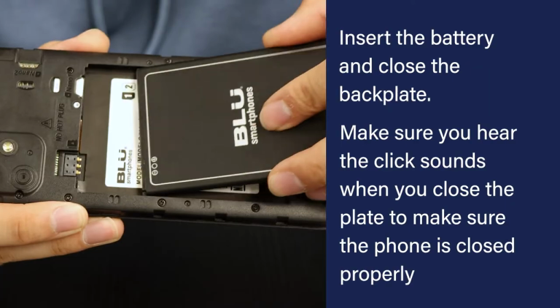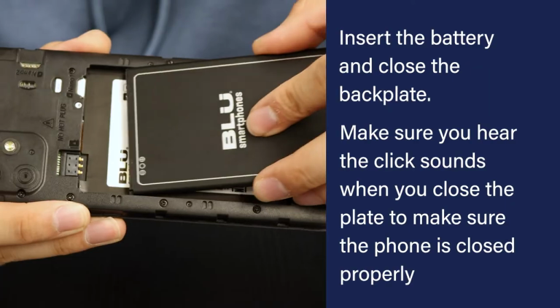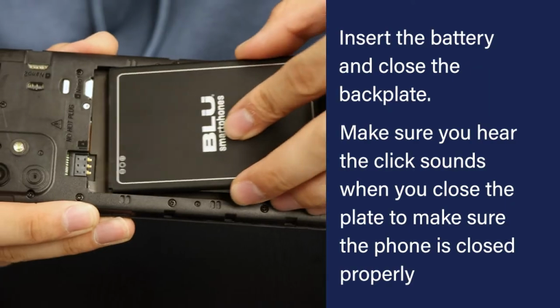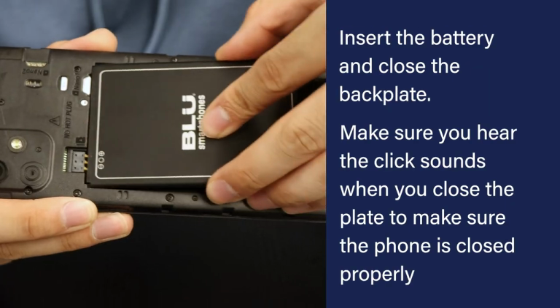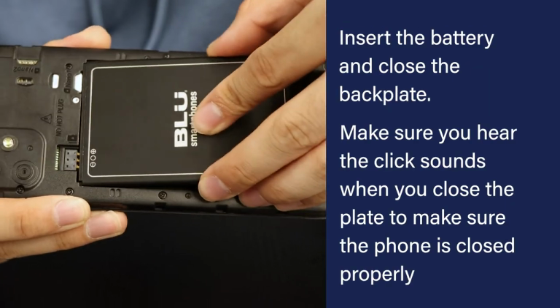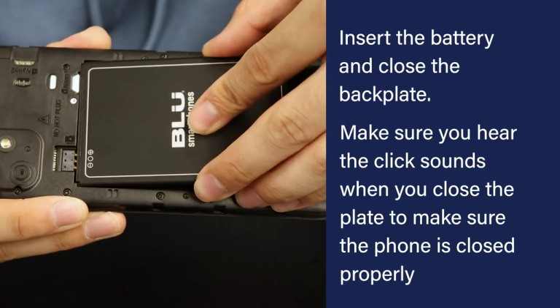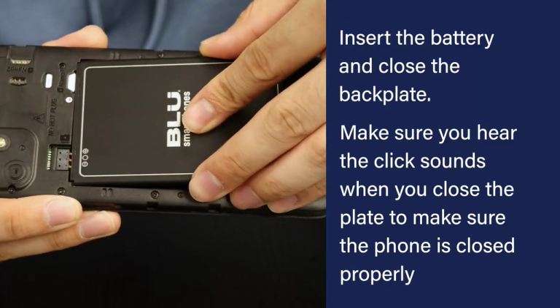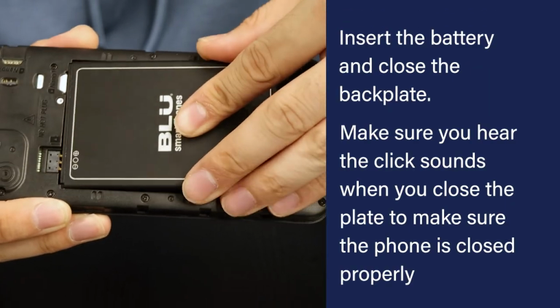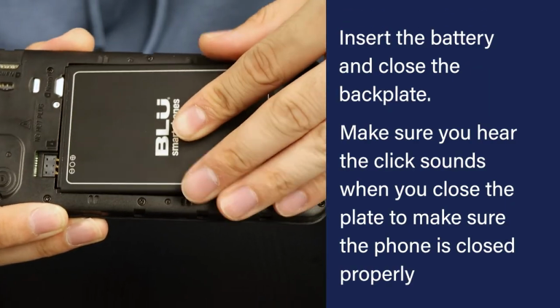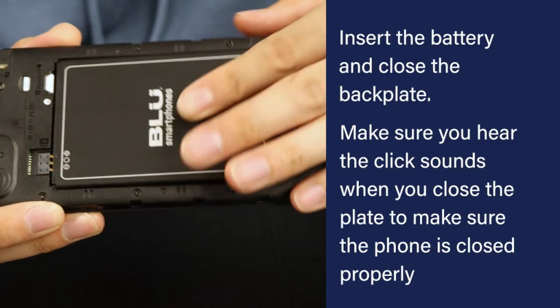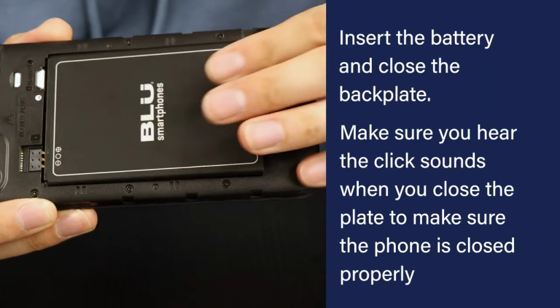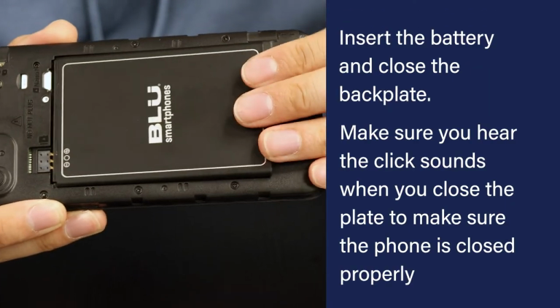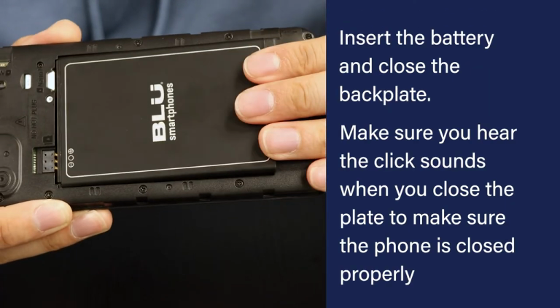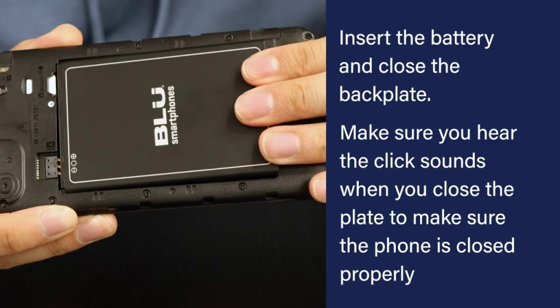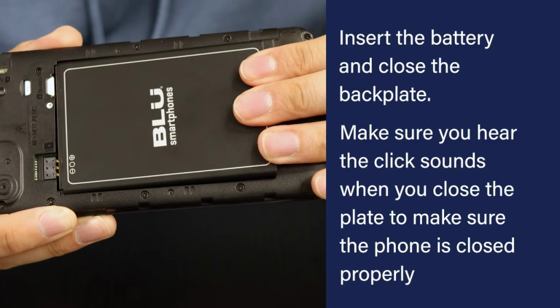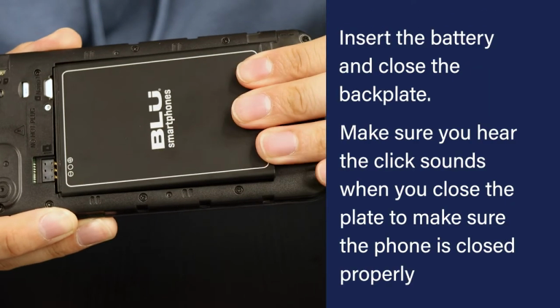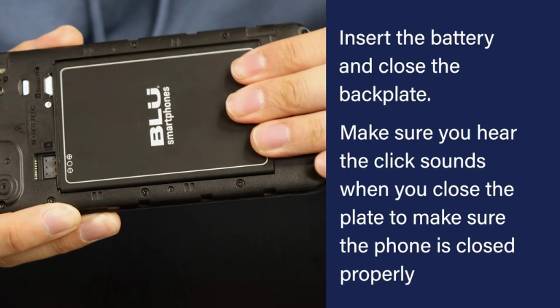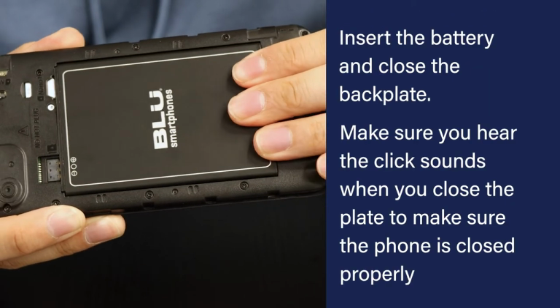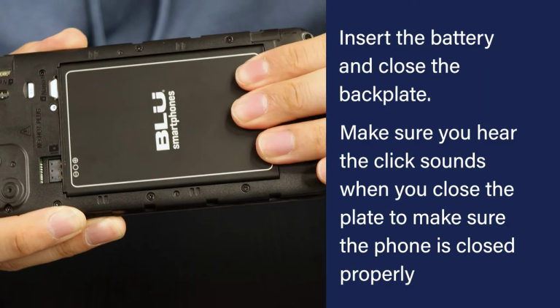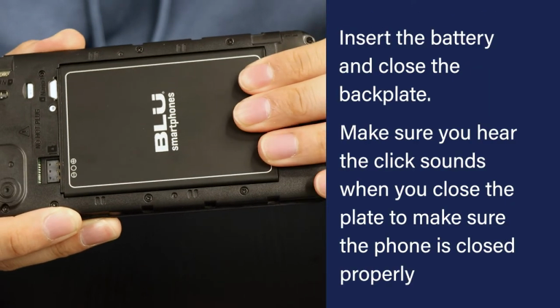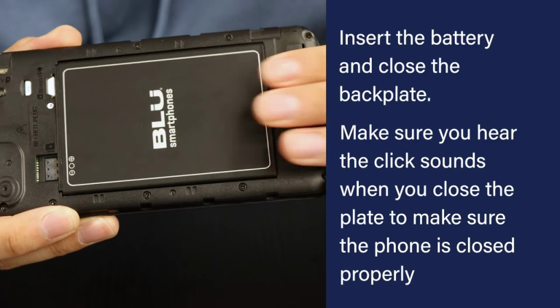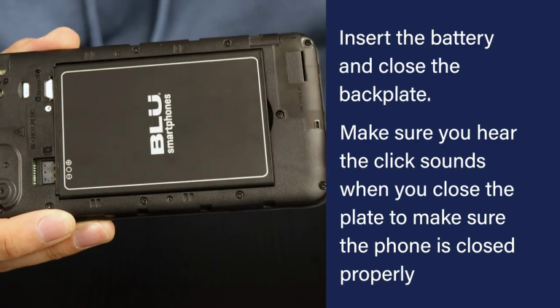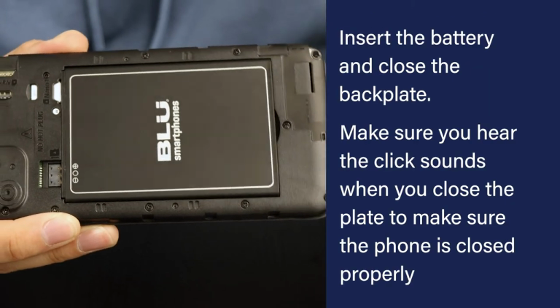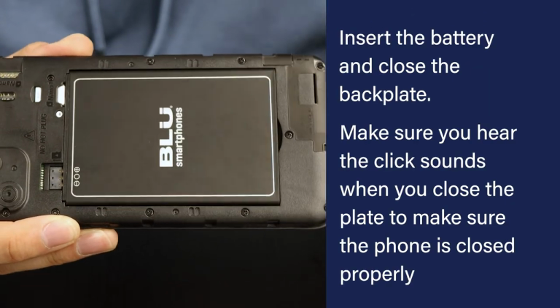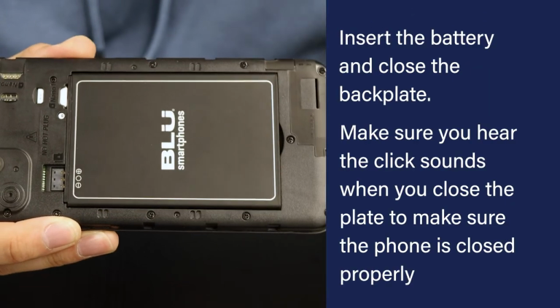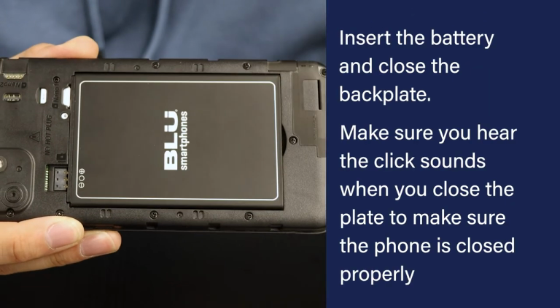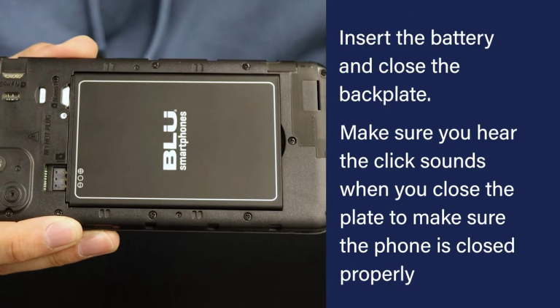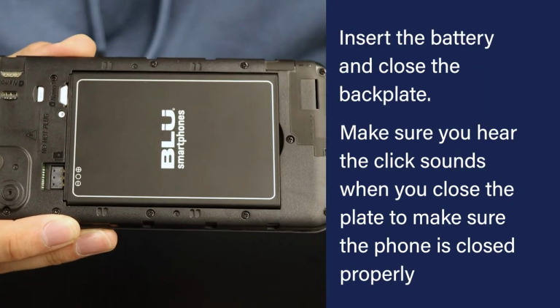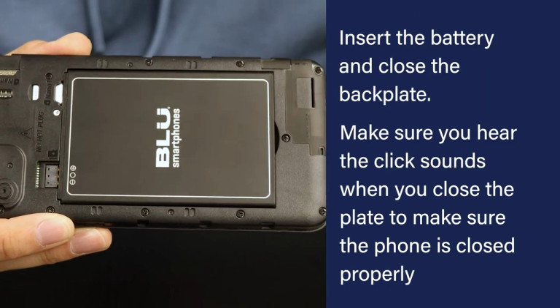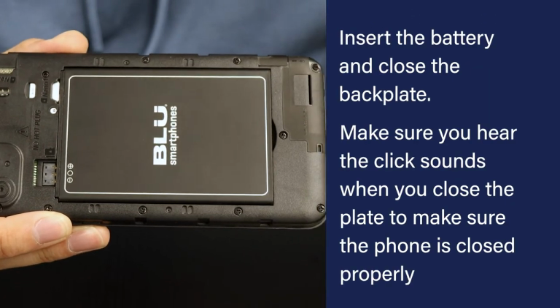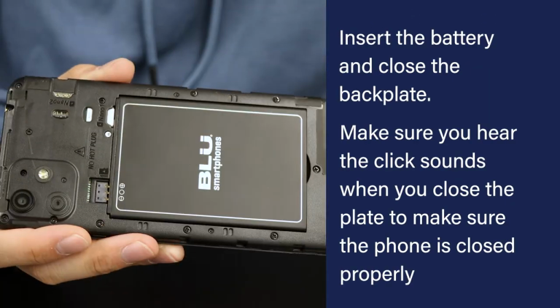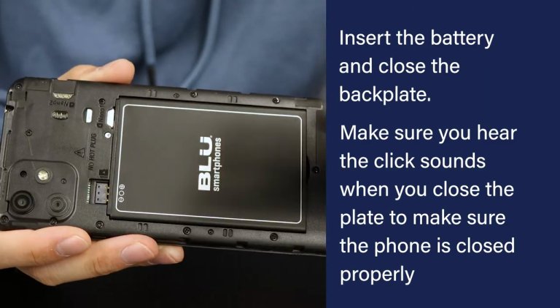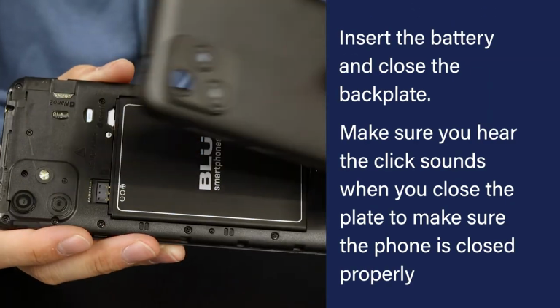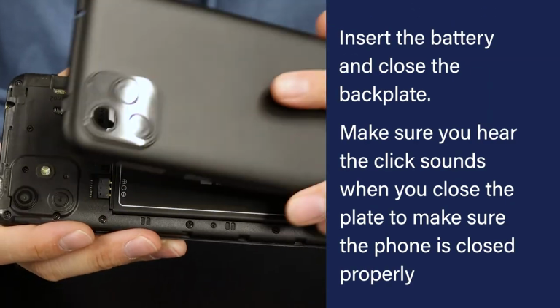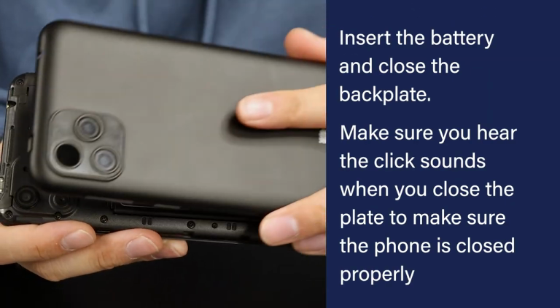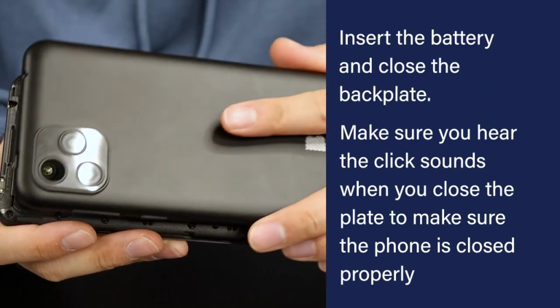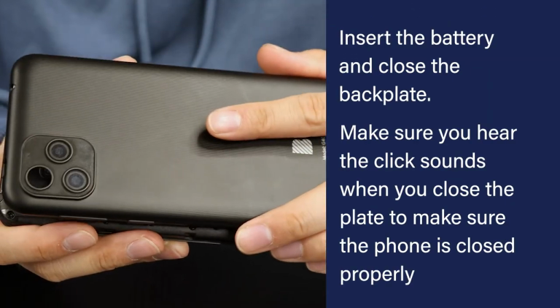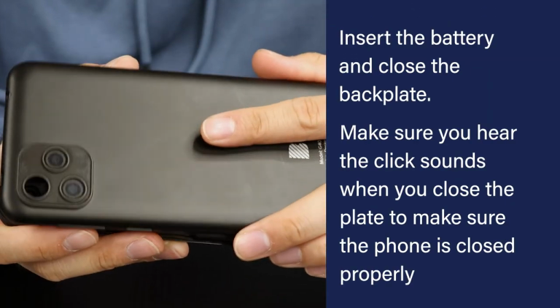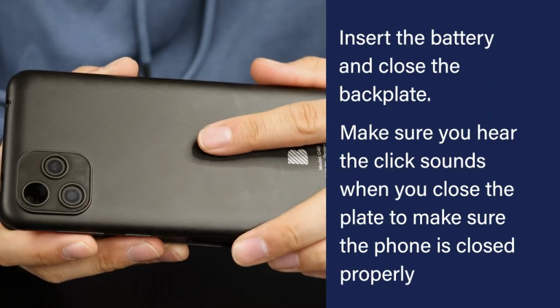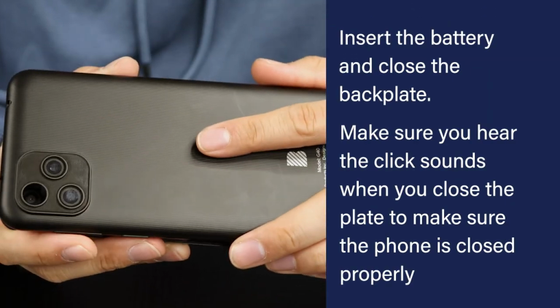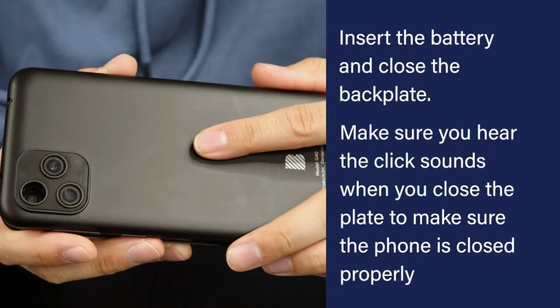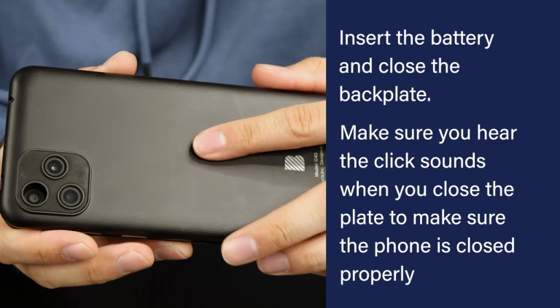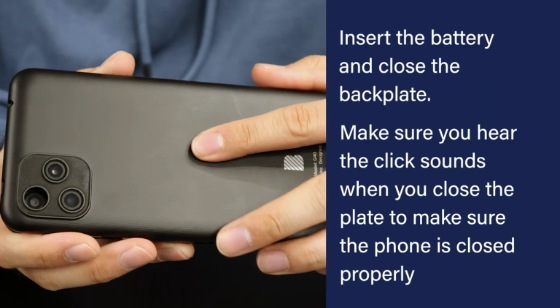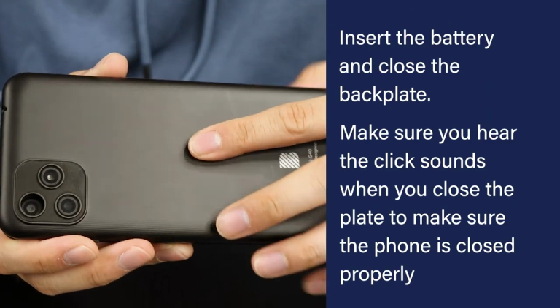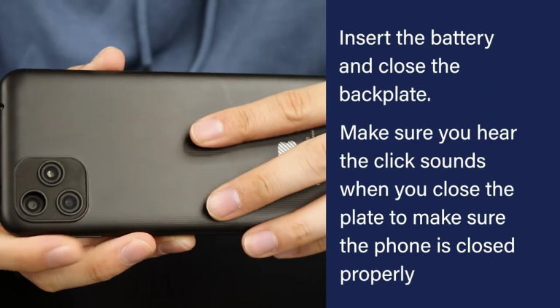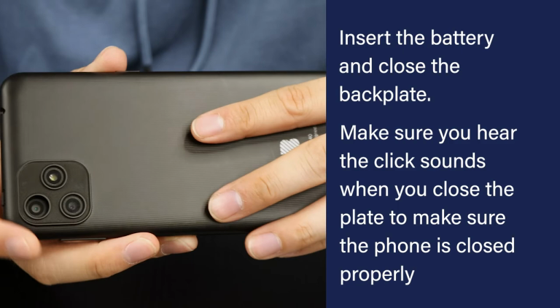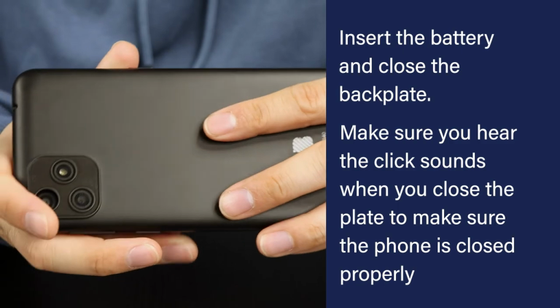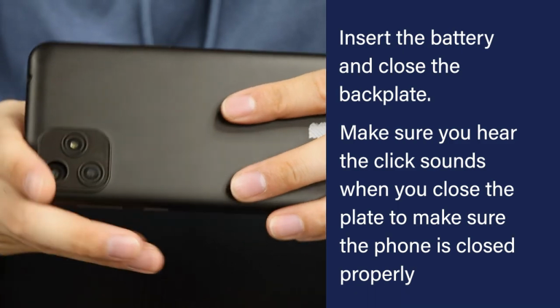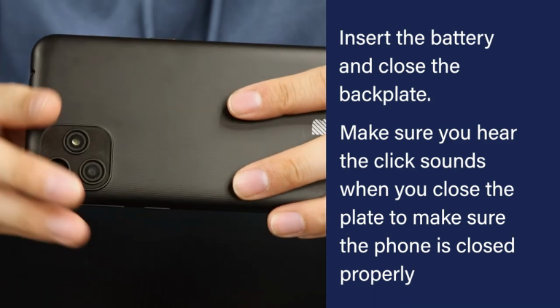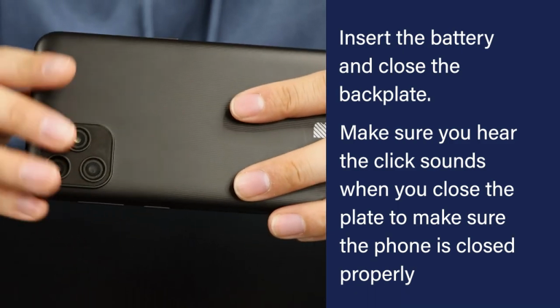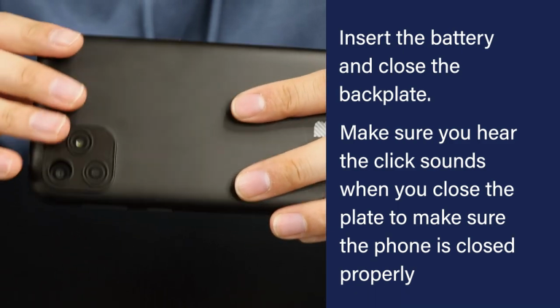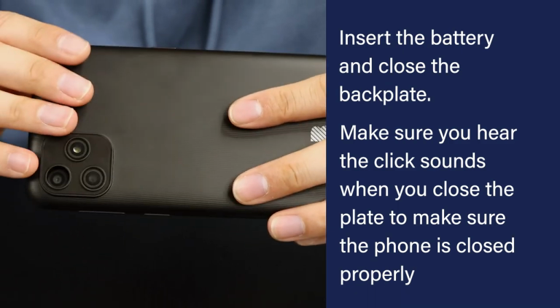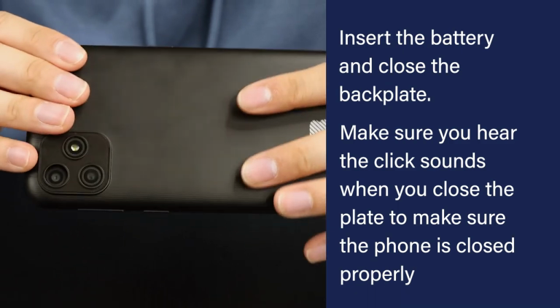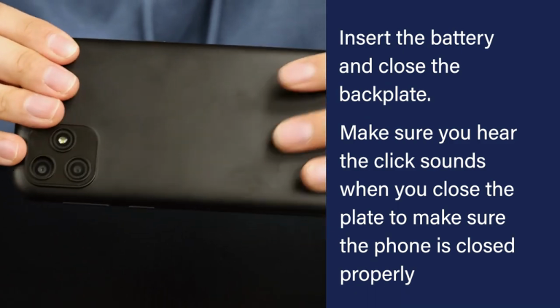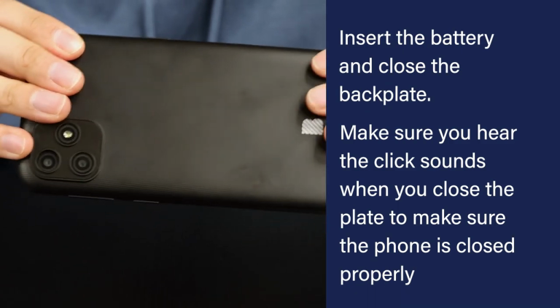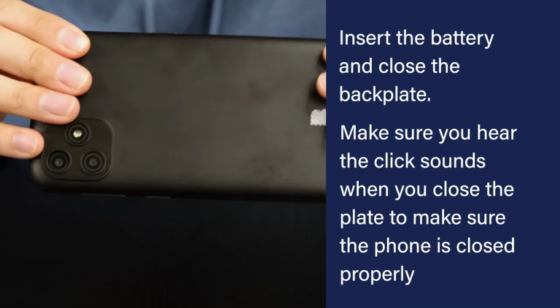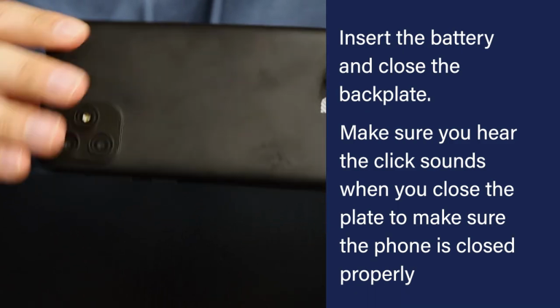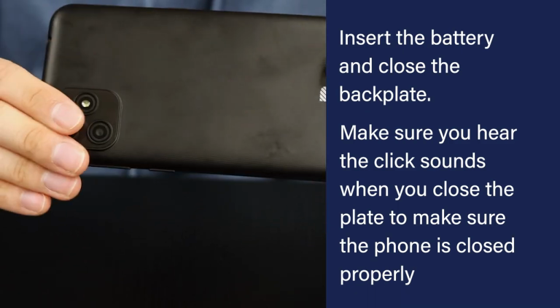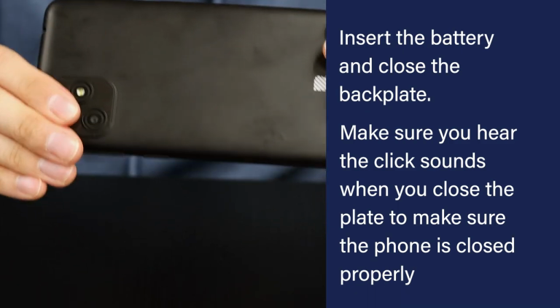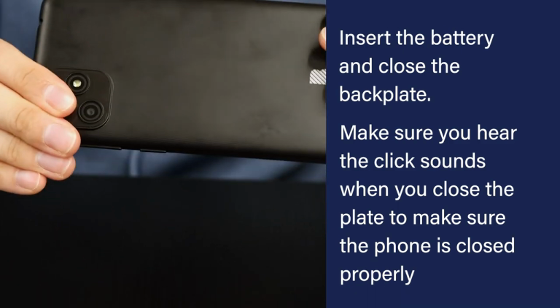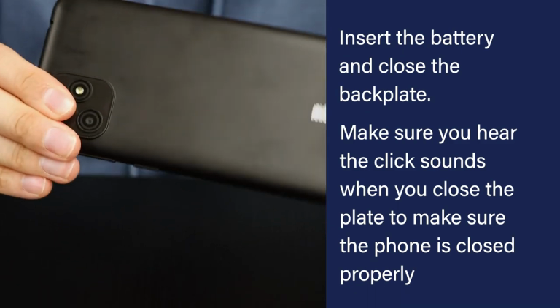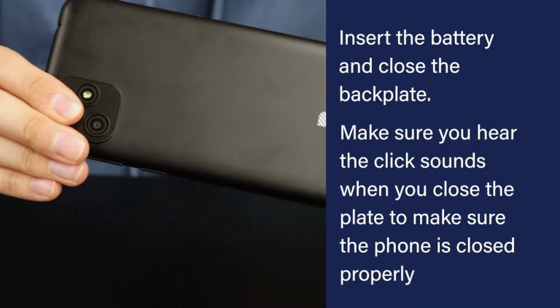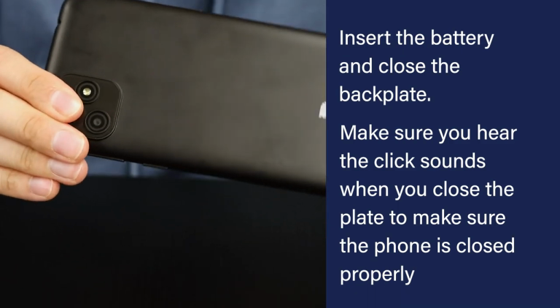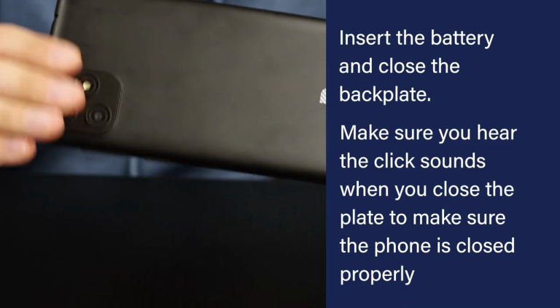Insert the battery and close the backplate. Make sure you hear a click sound after closing the plate to make sure the phone is closed properly.